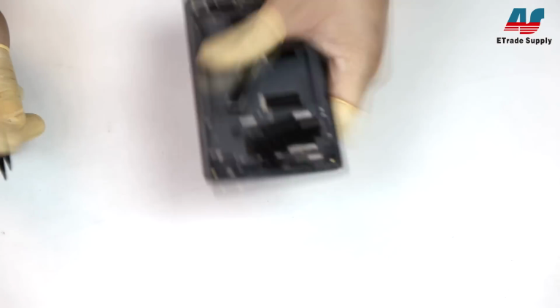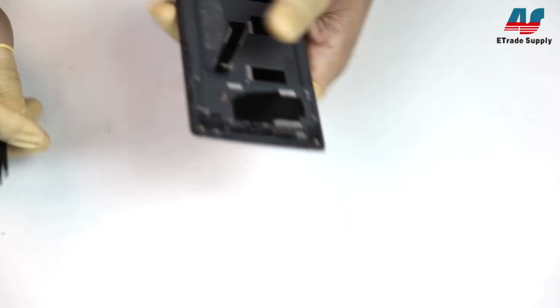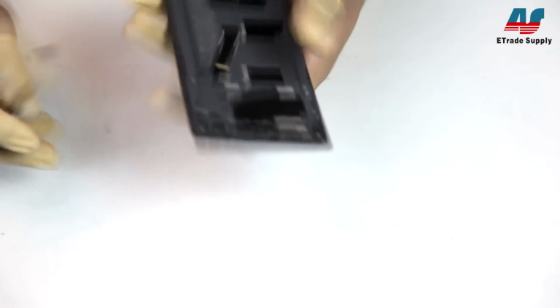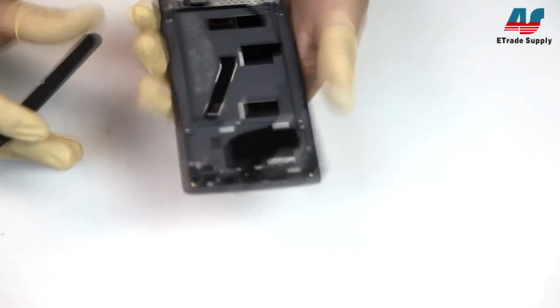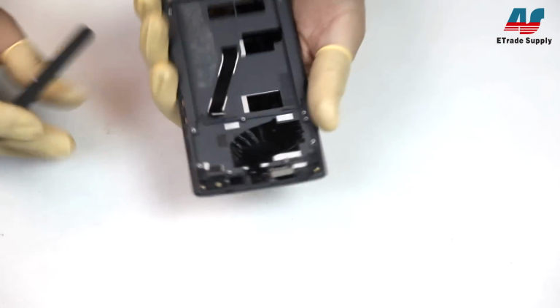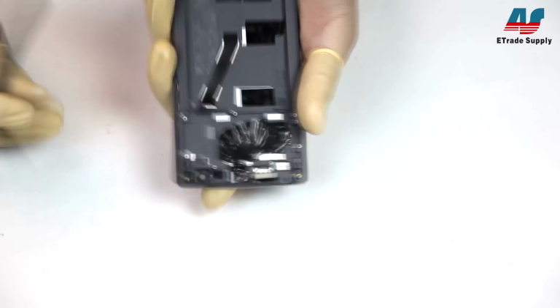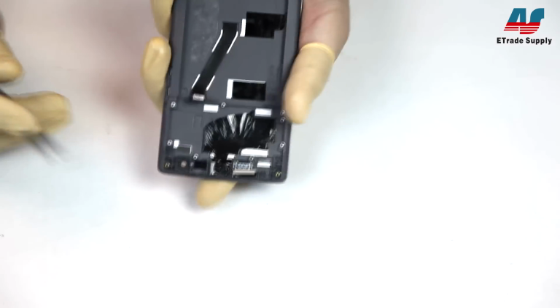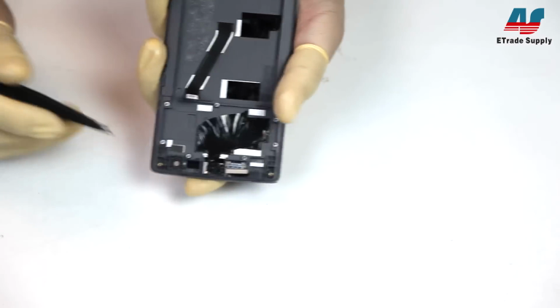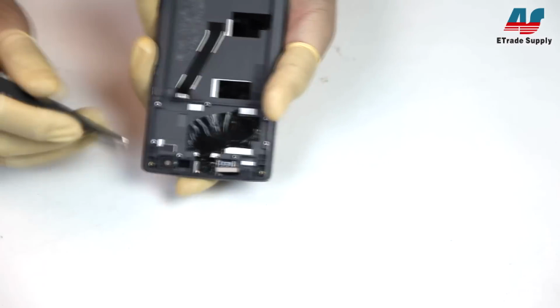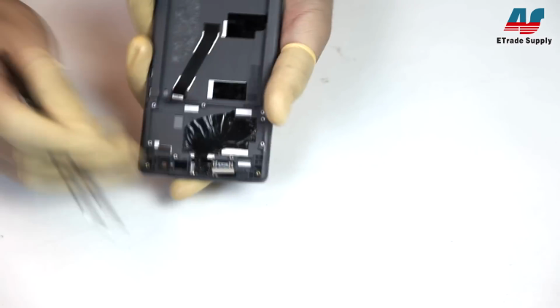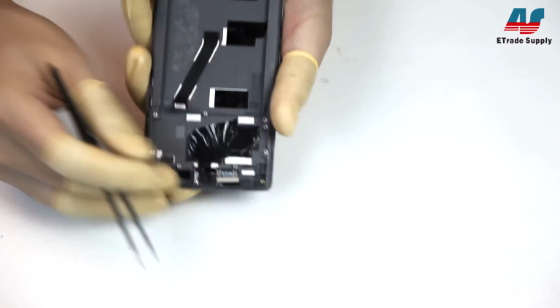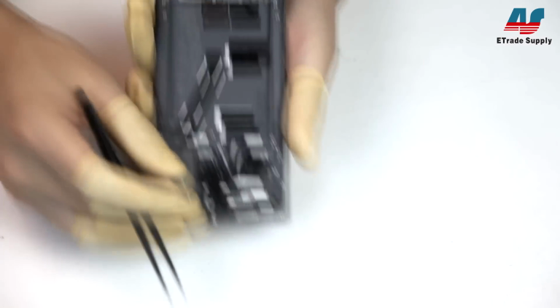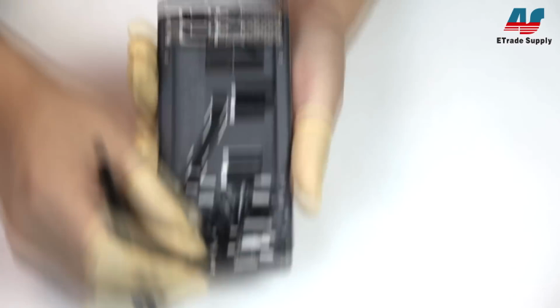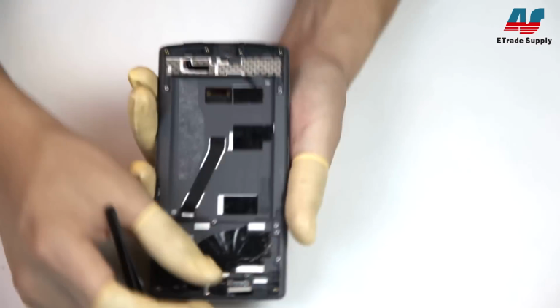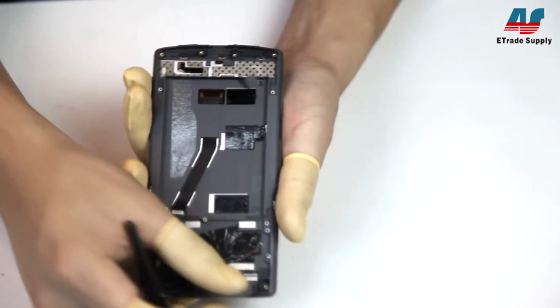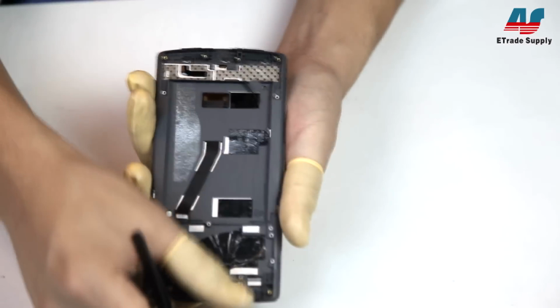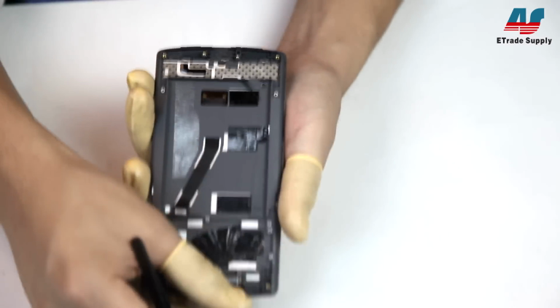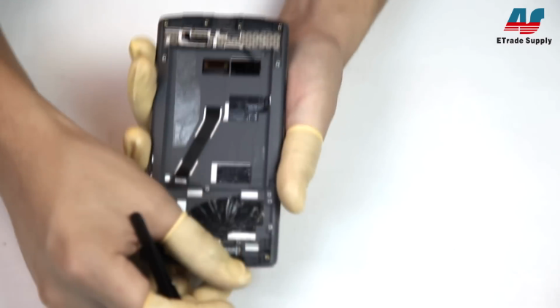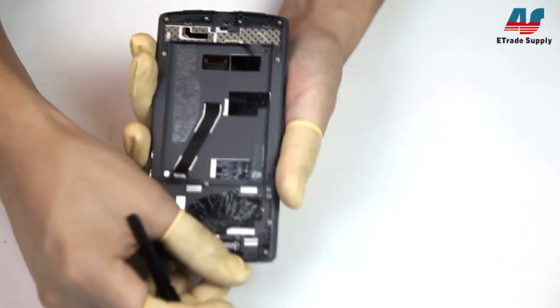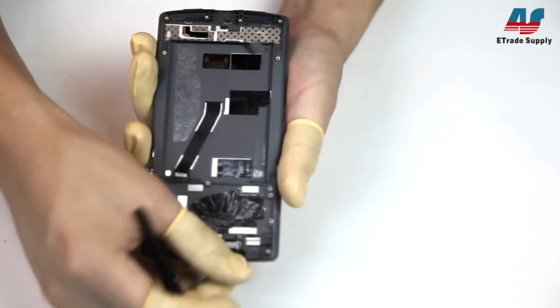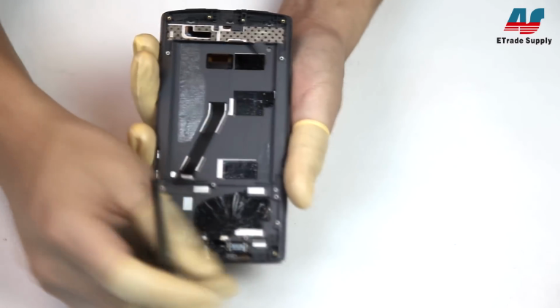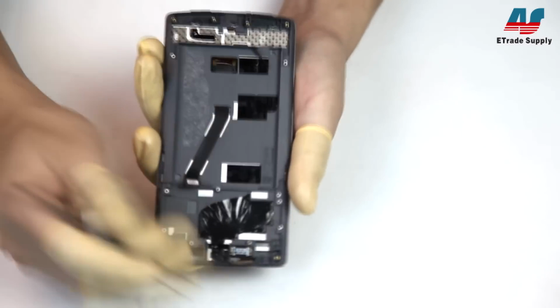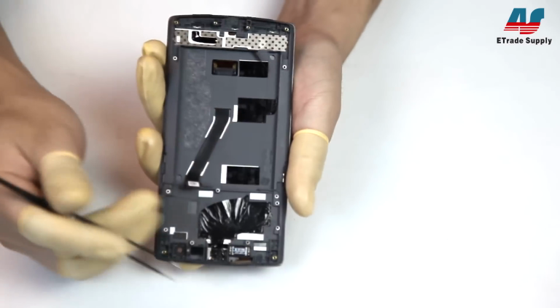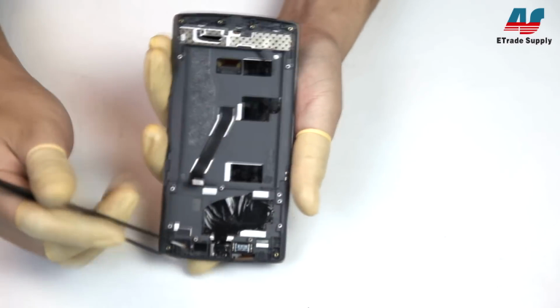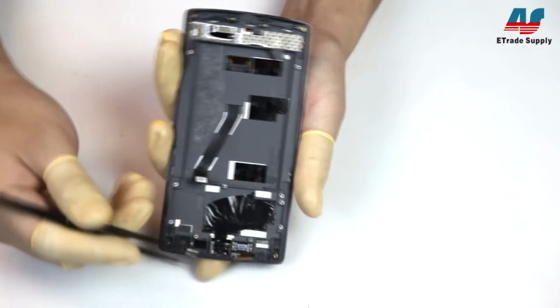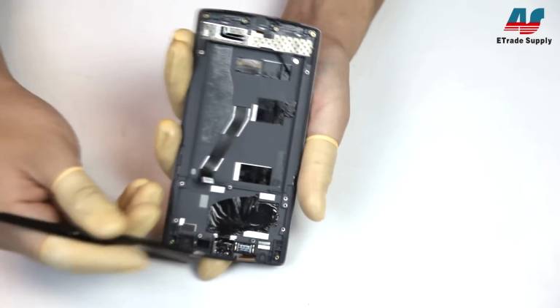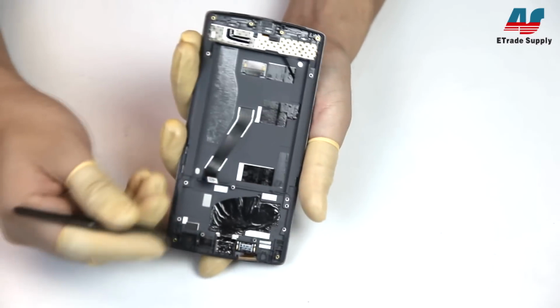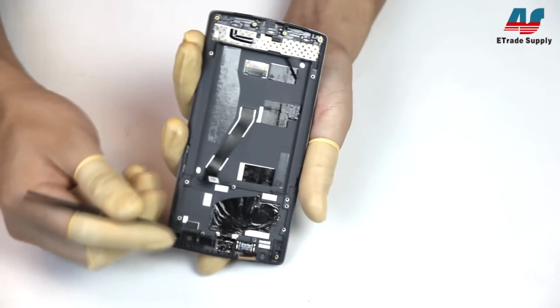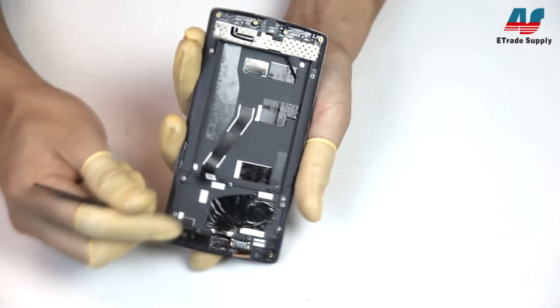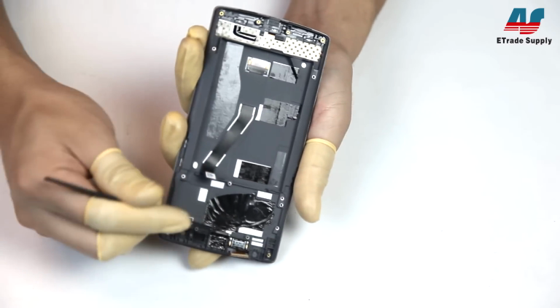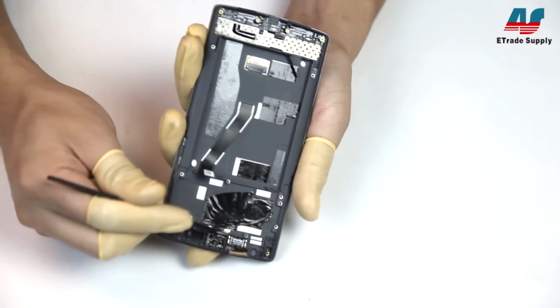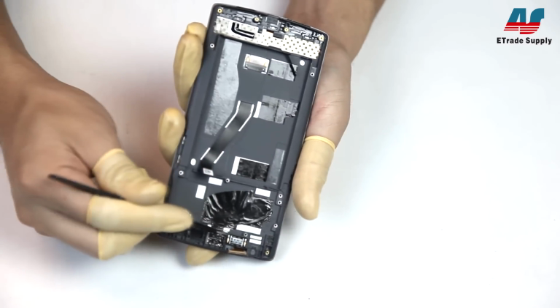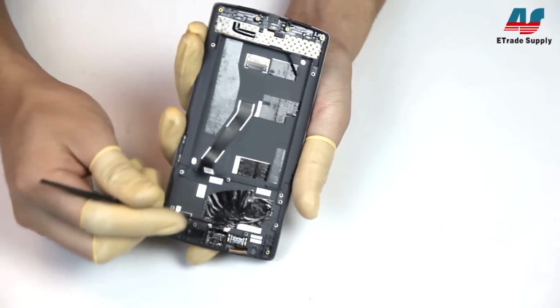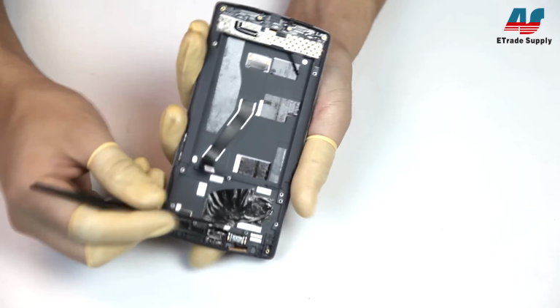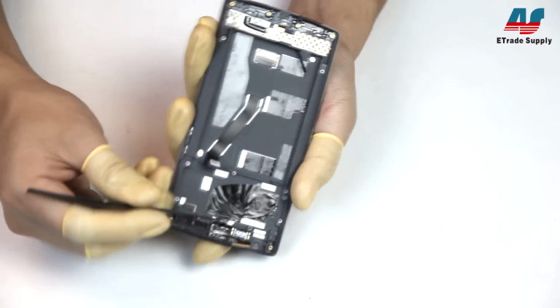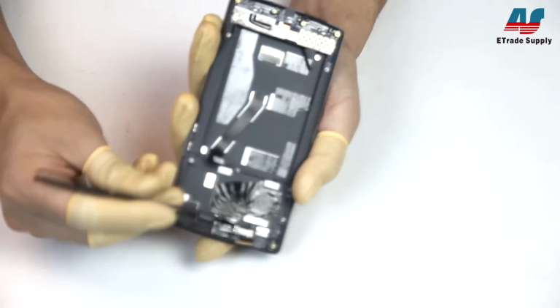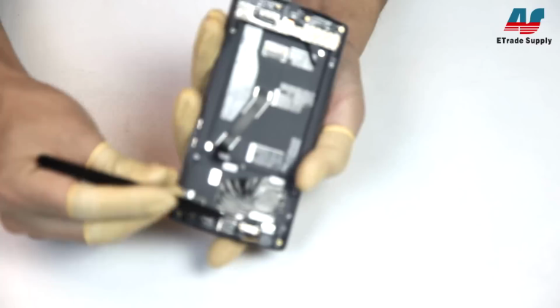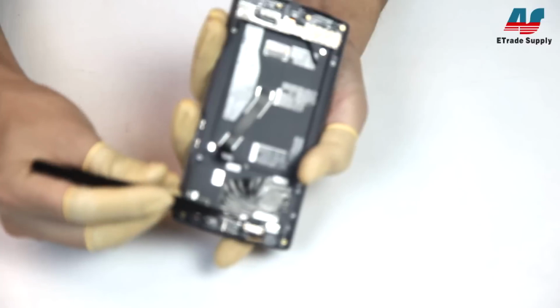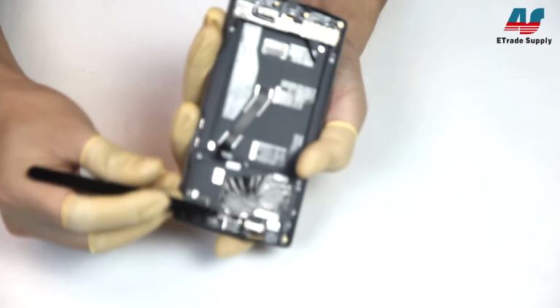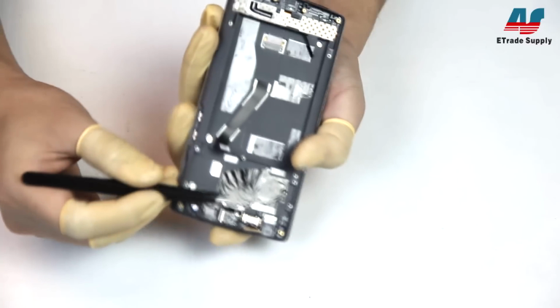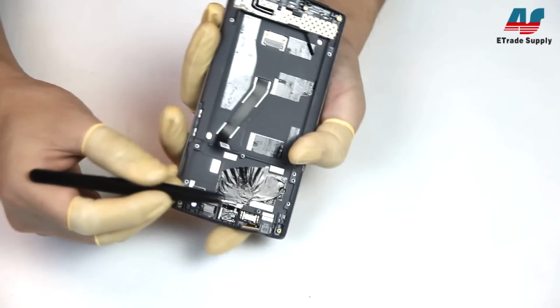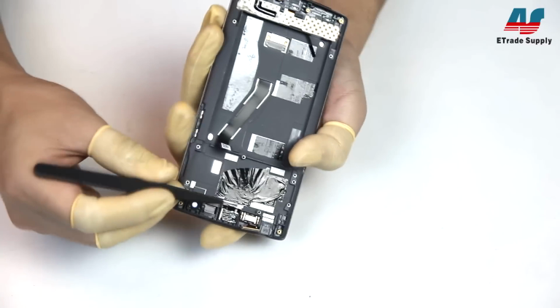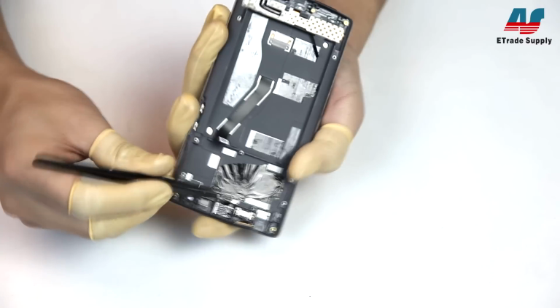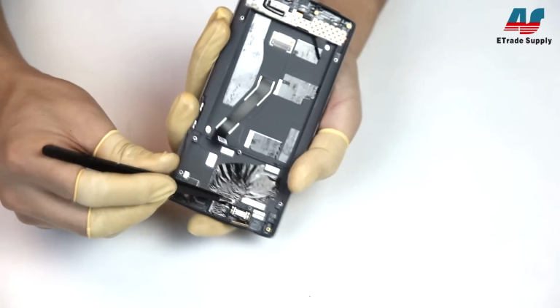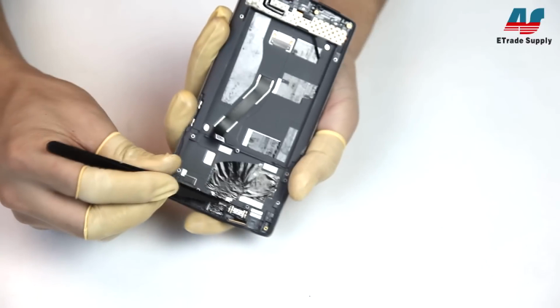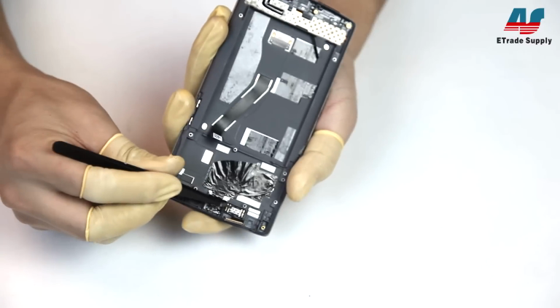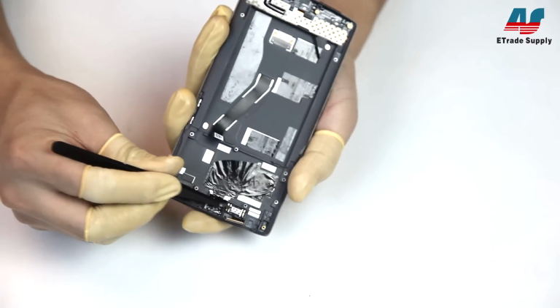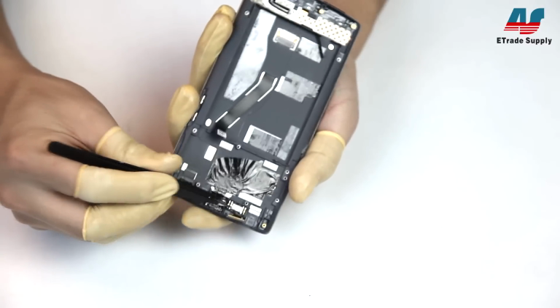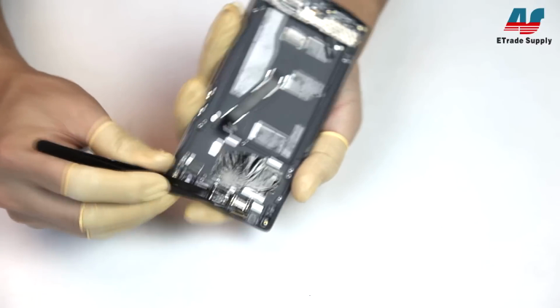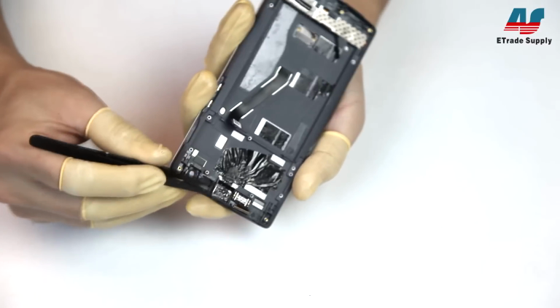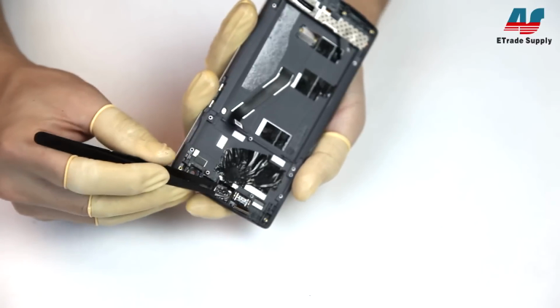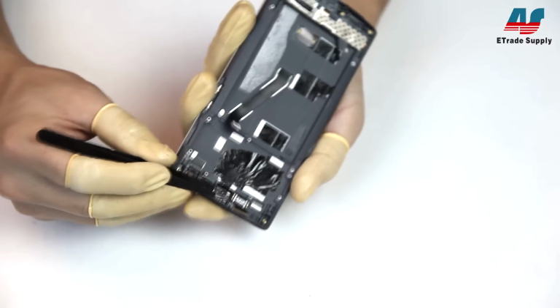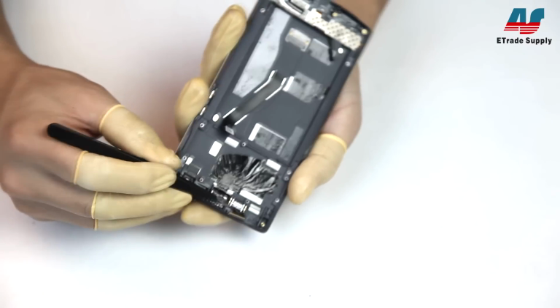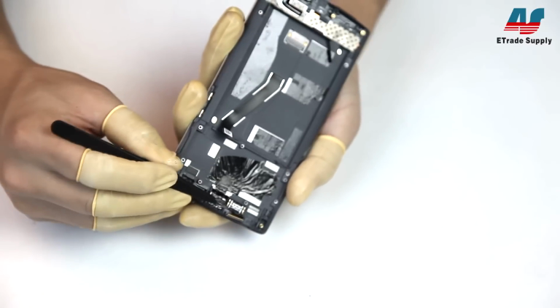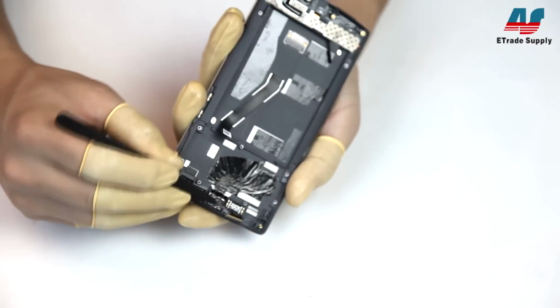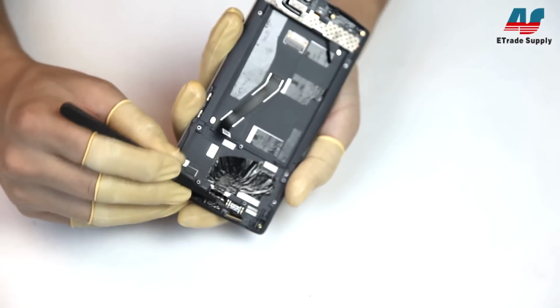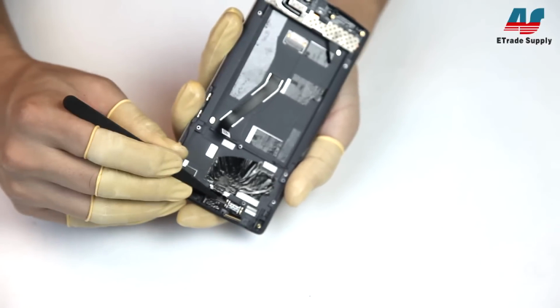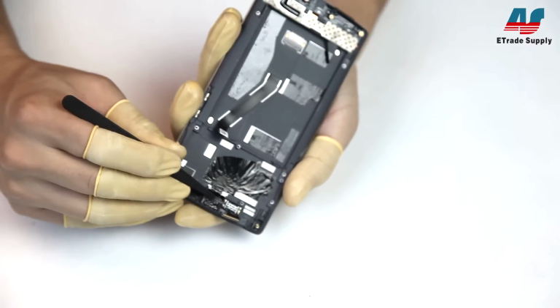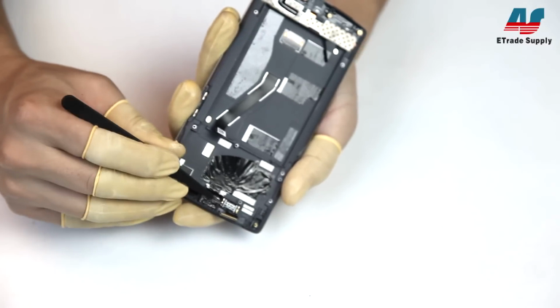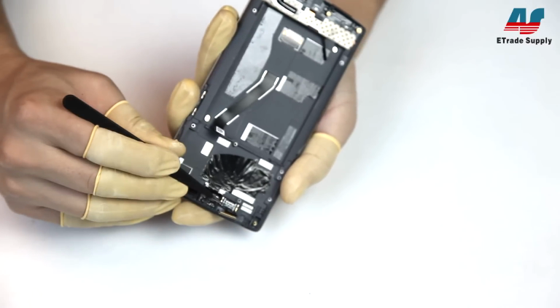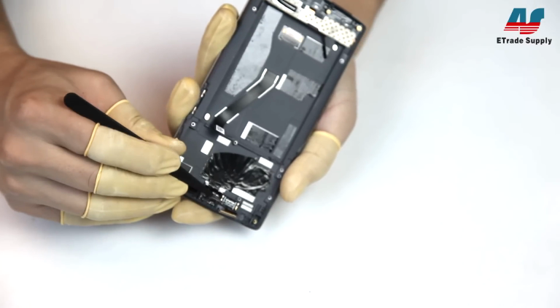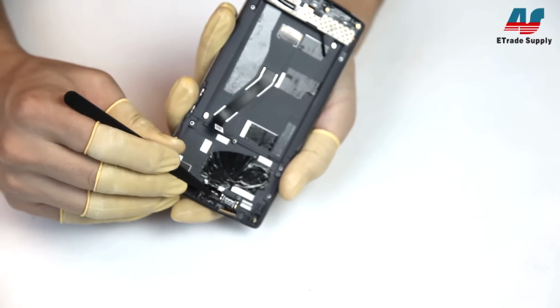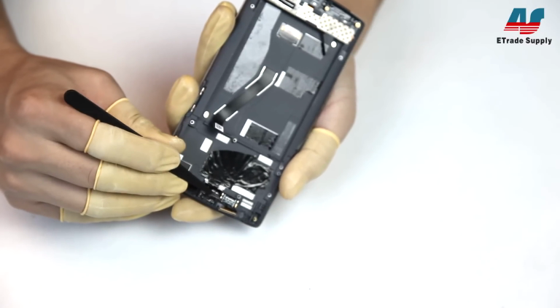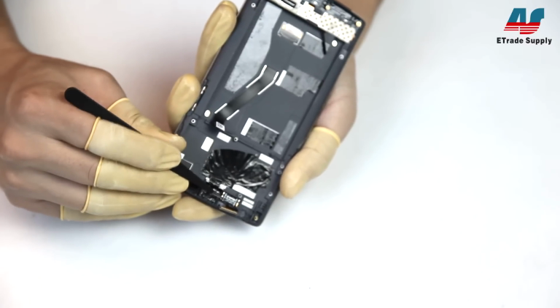Now we're just going to remove the last piece from the mid-plate, which is the ear speaker. Using your tweezers, you can just pull it right out.